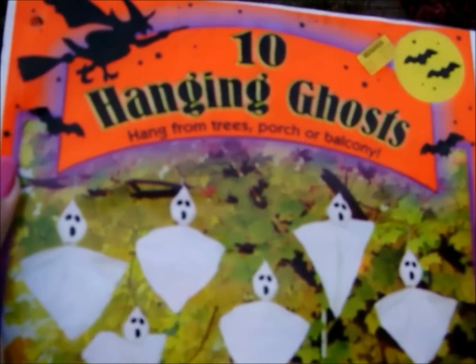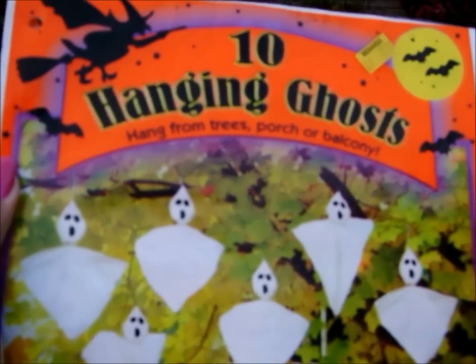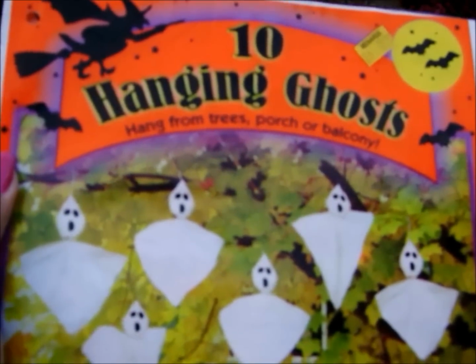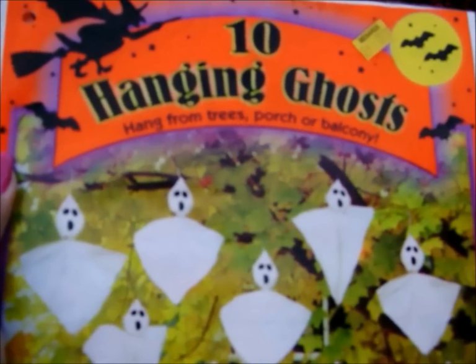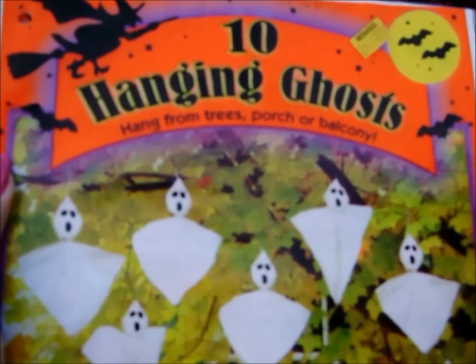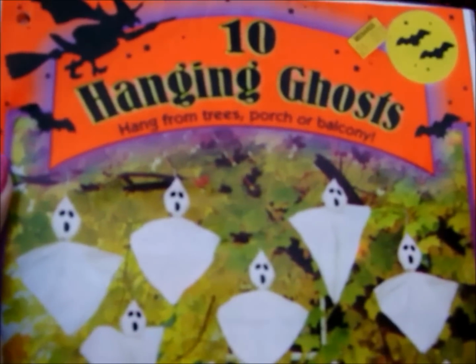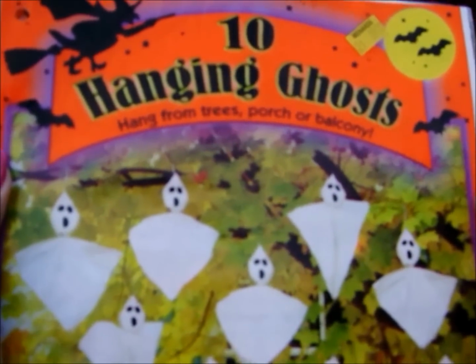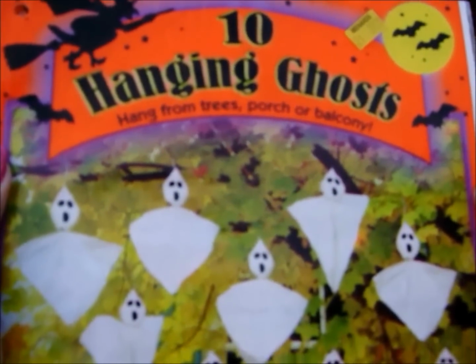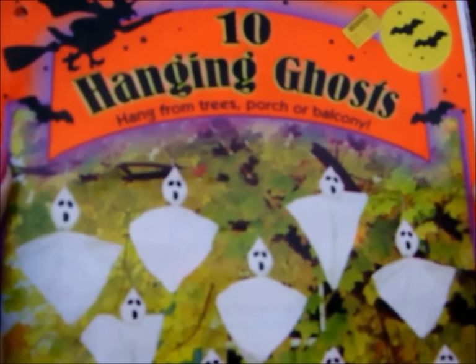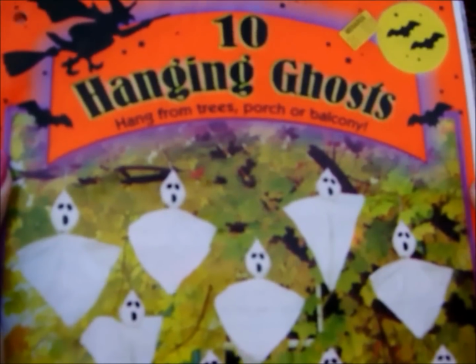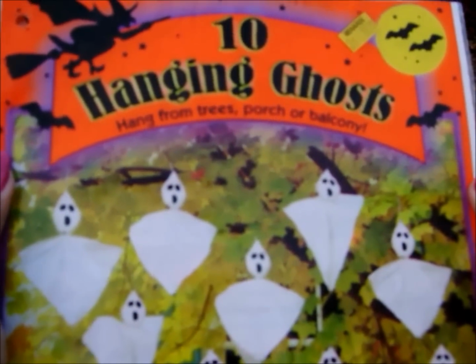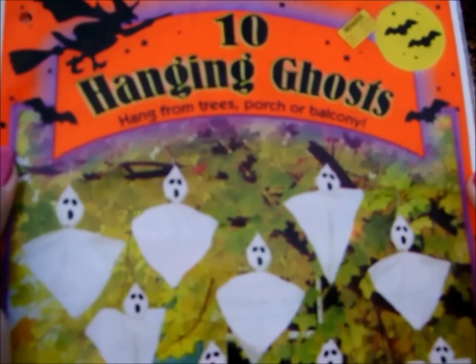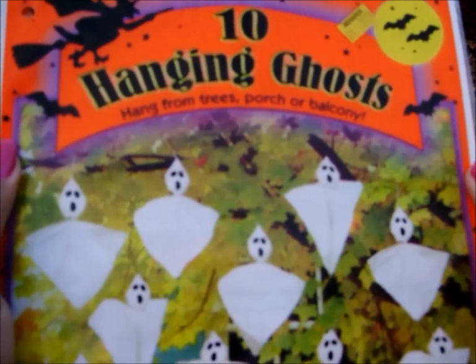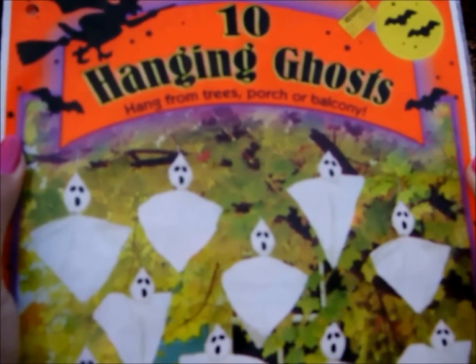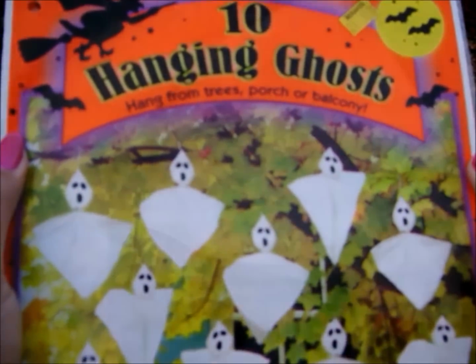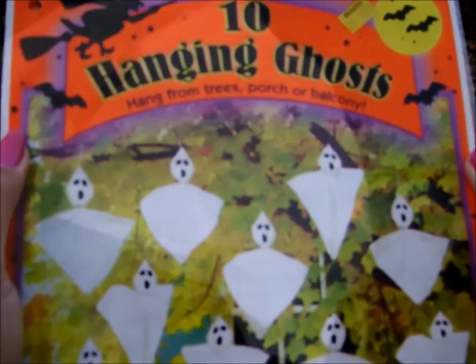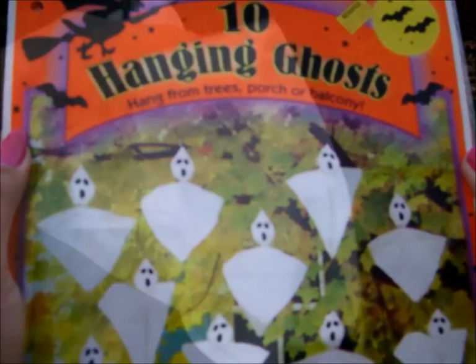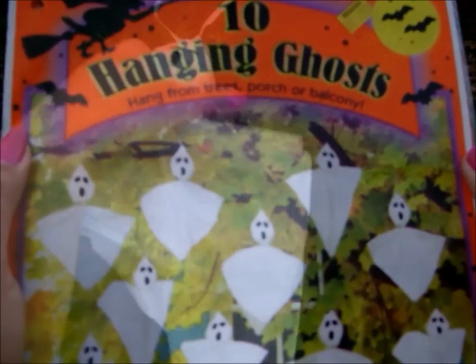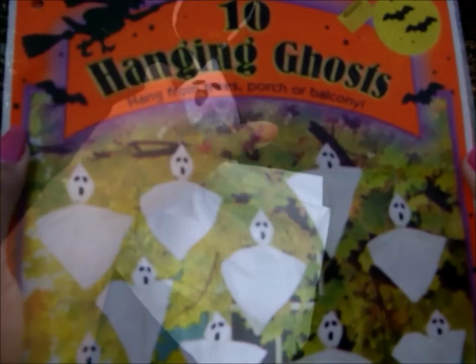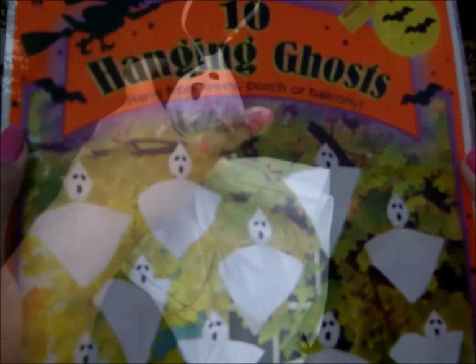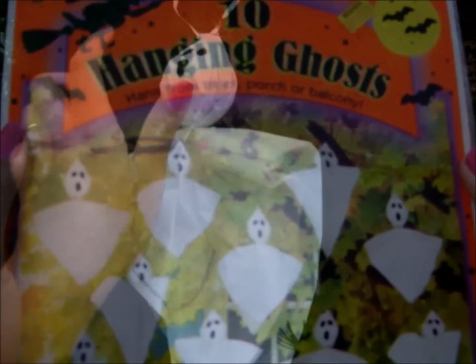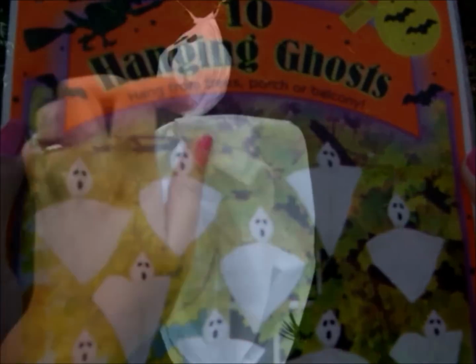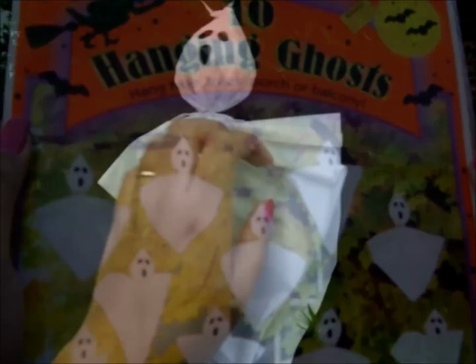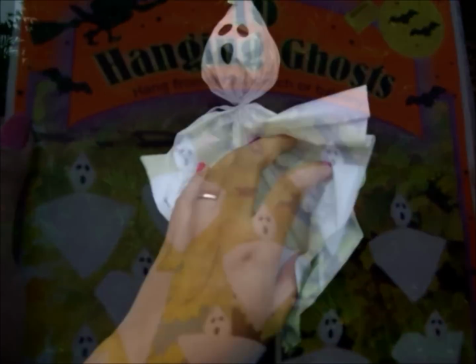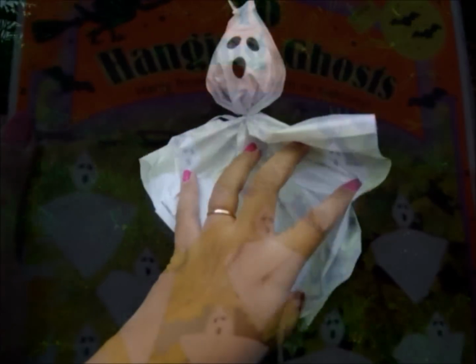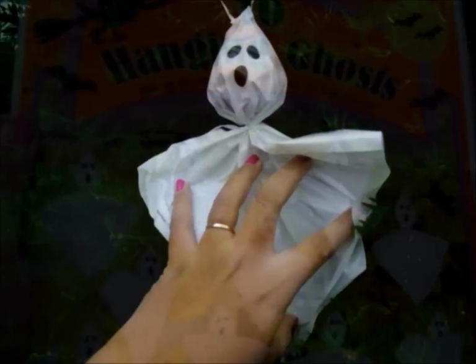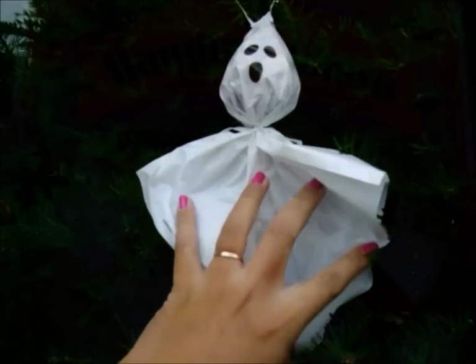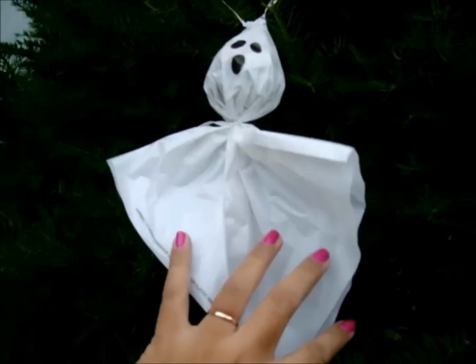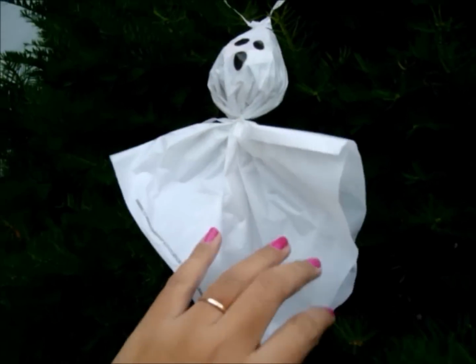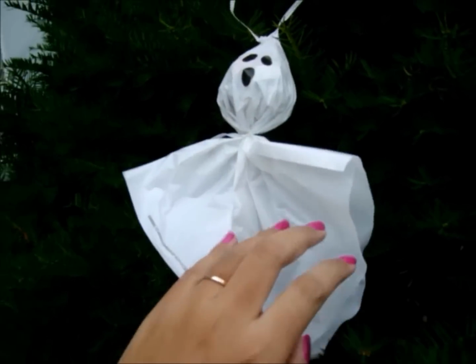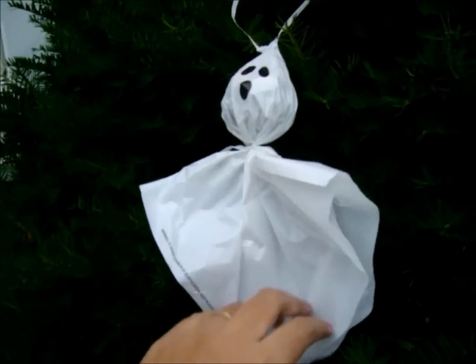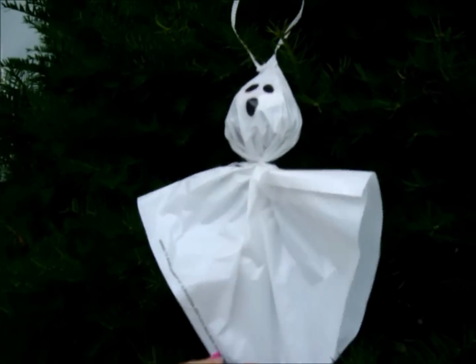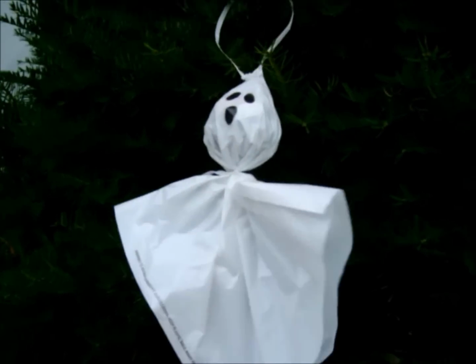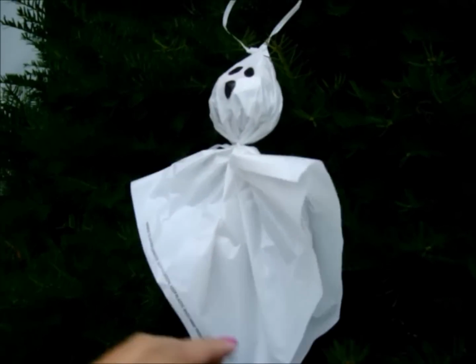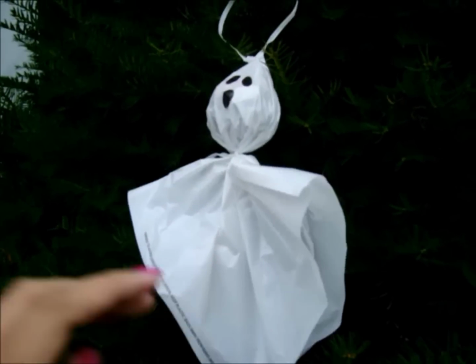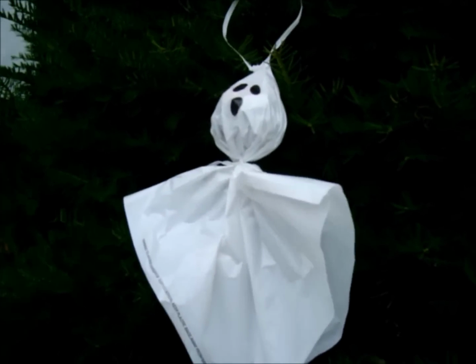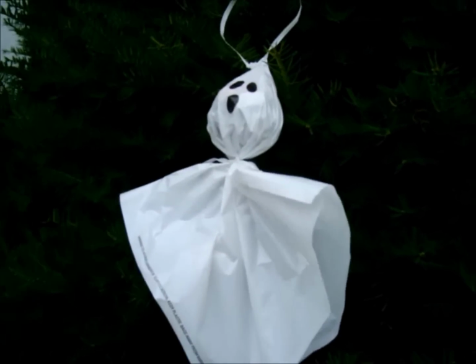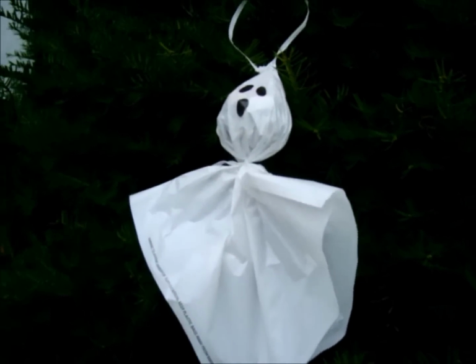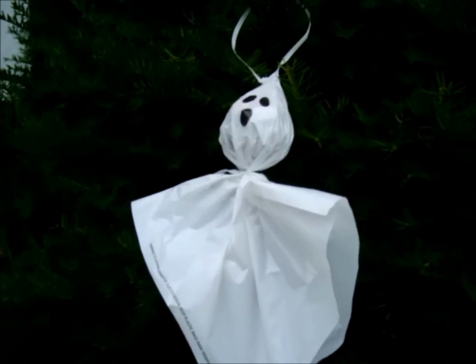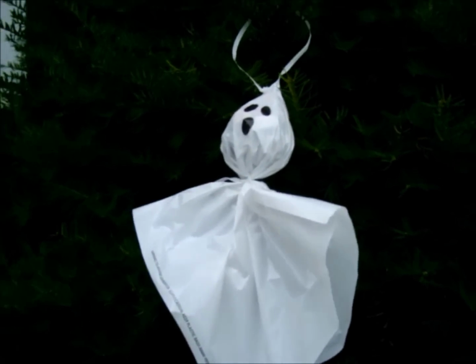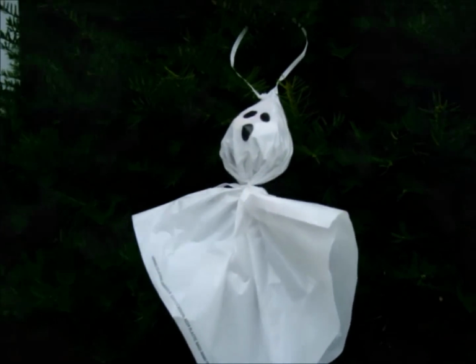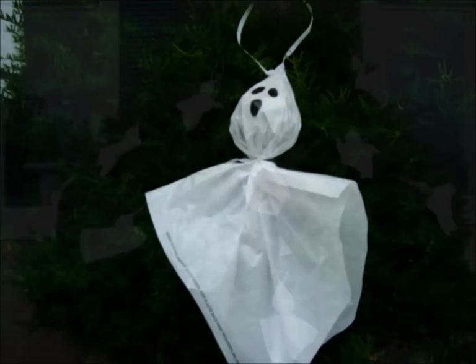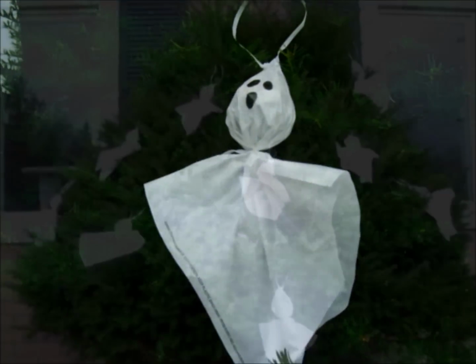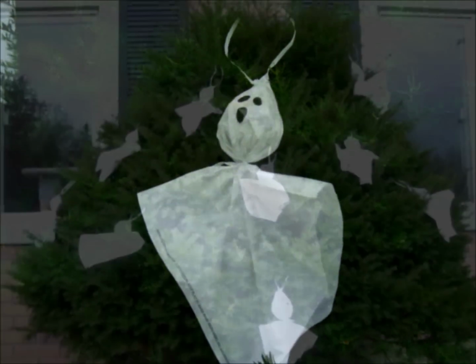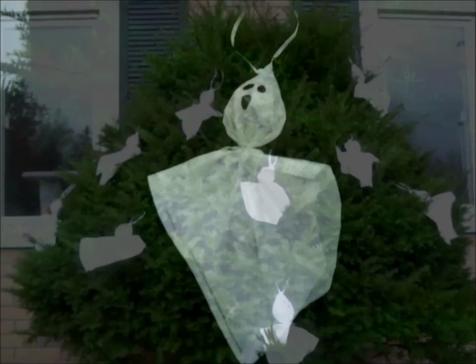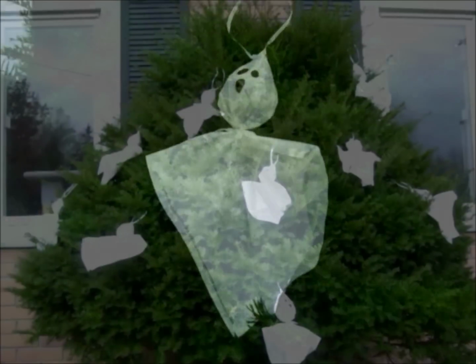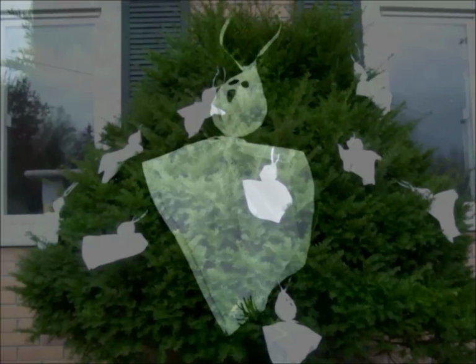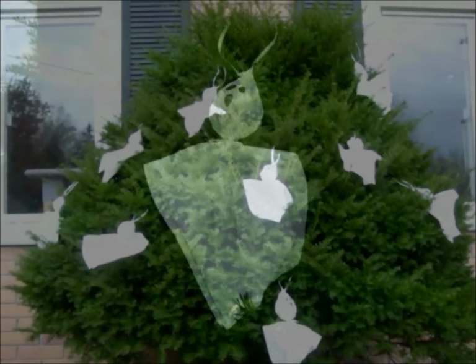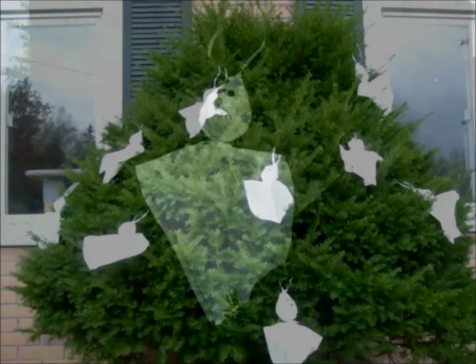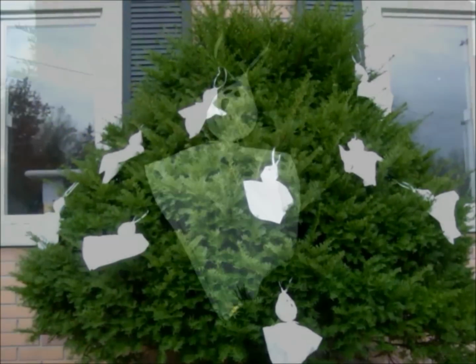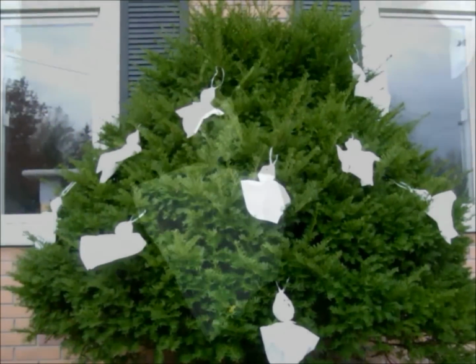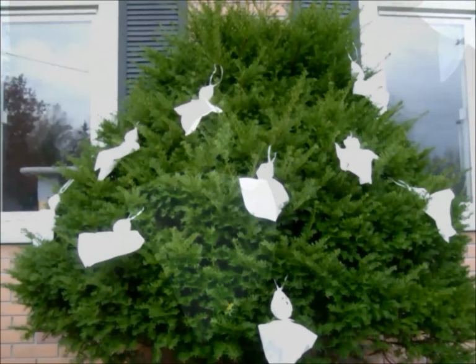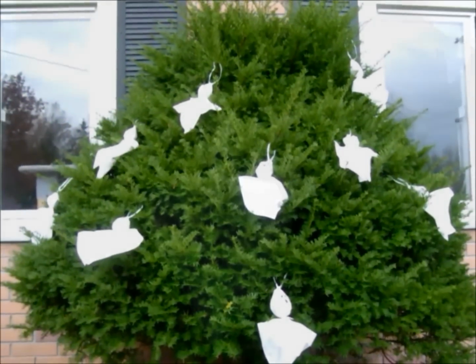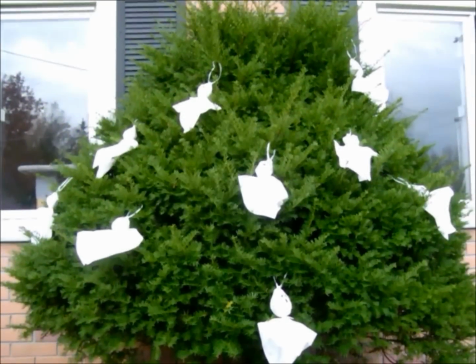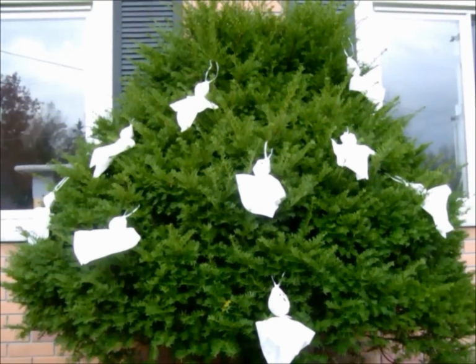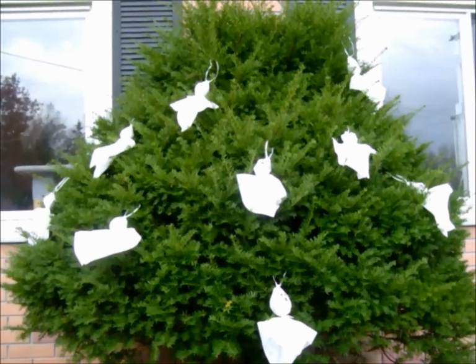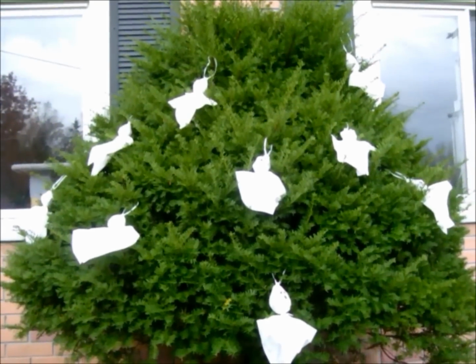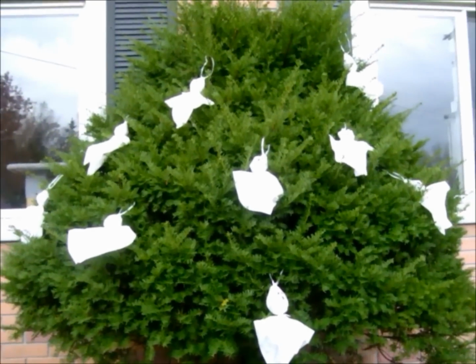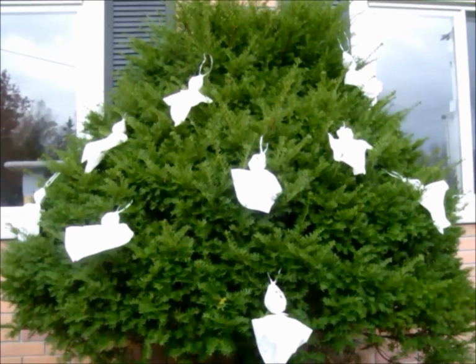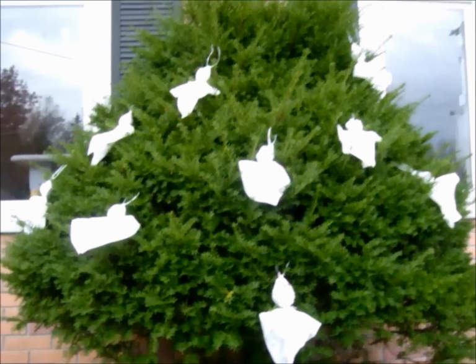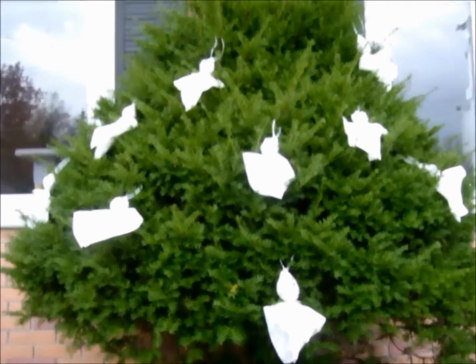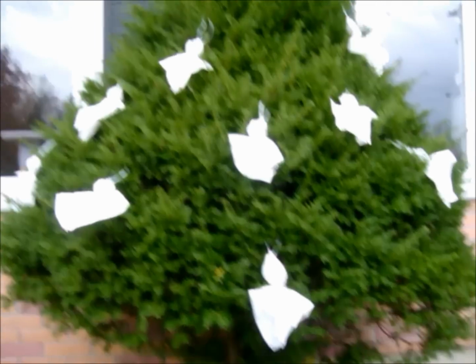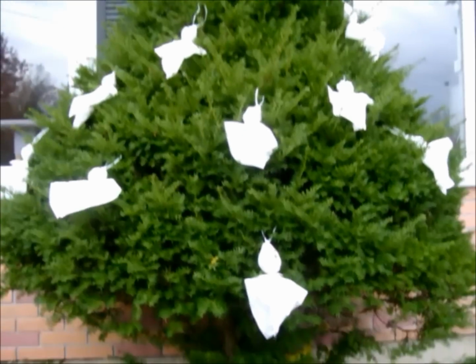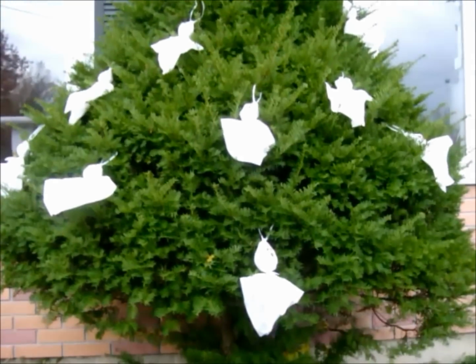And for the same price, spookify your trees or bushes by hanging these plastic ghosts filled with old newspaper!